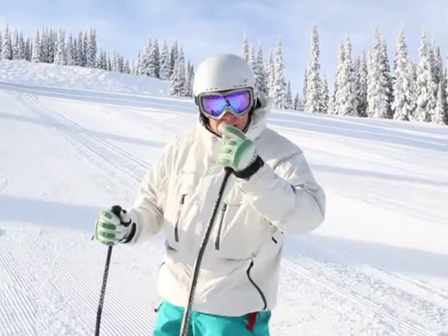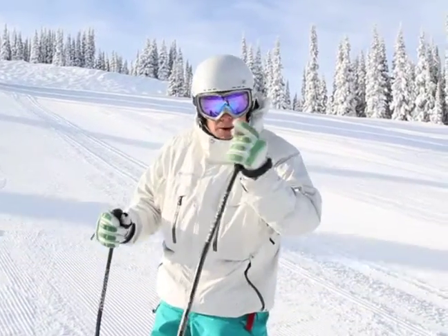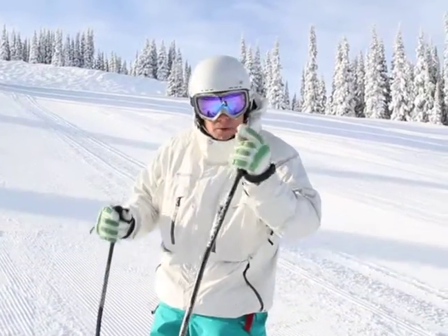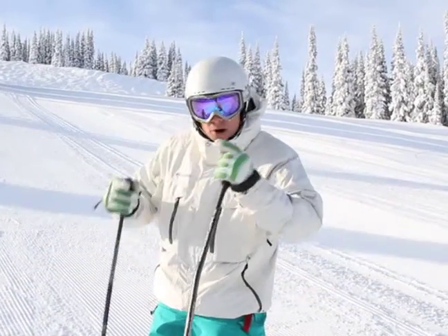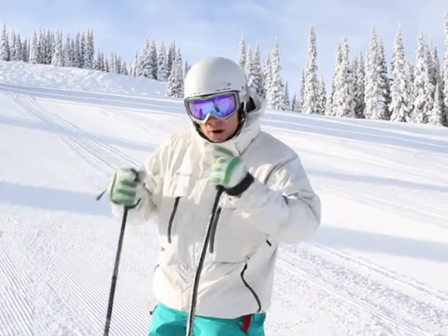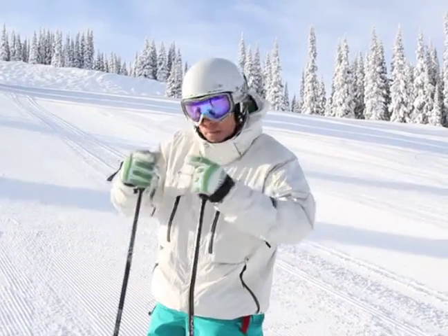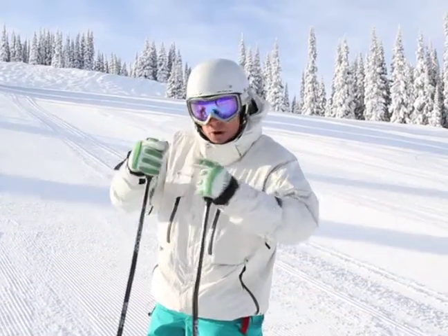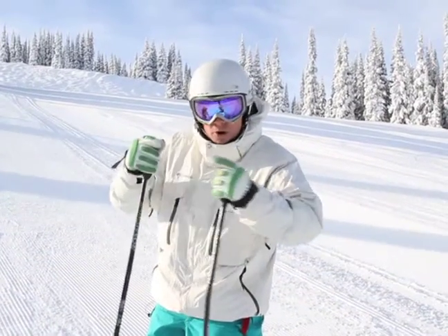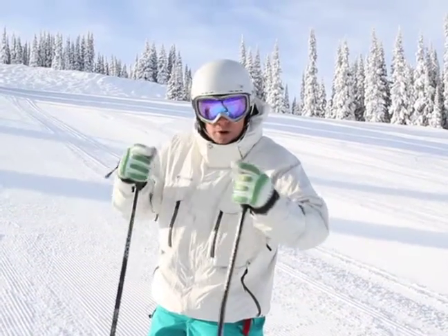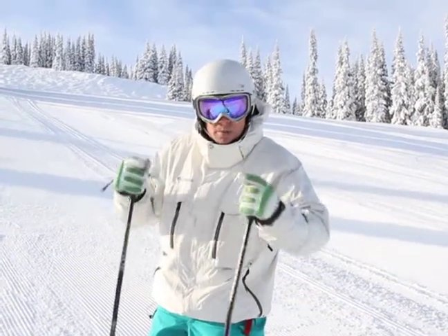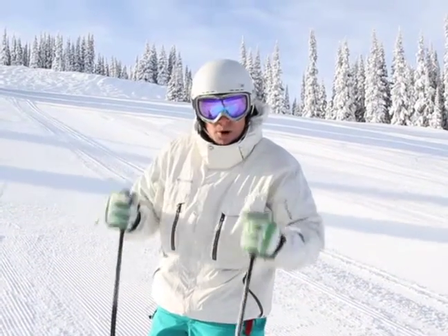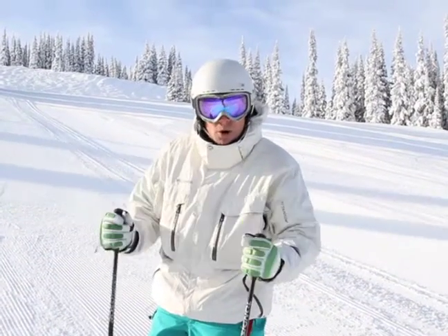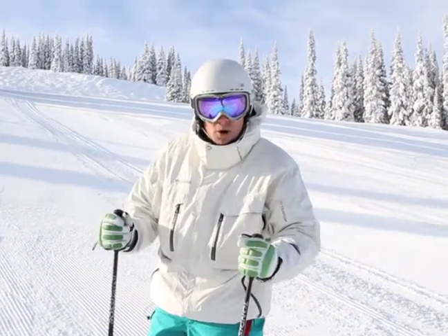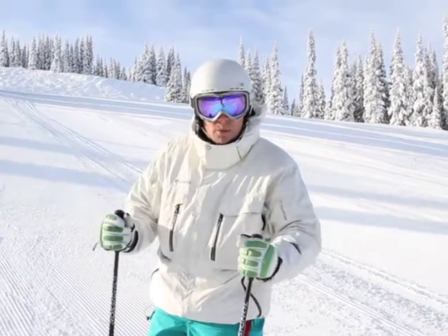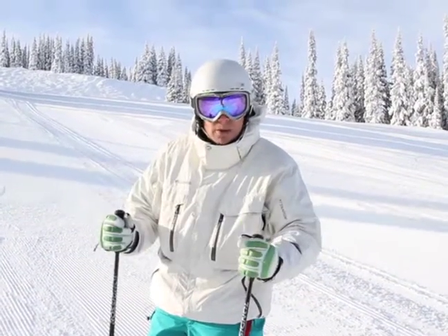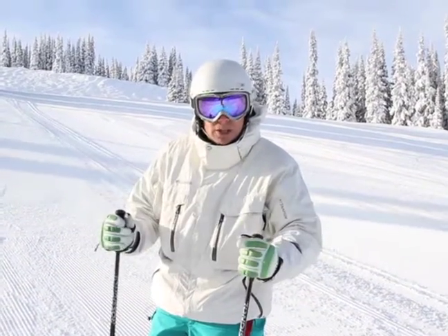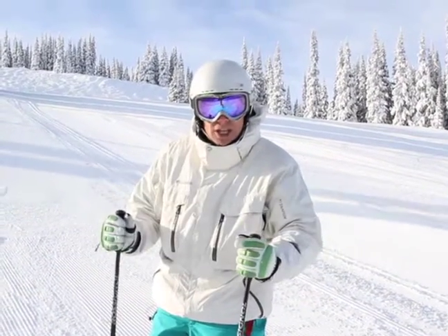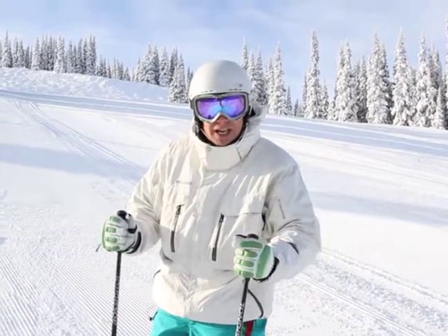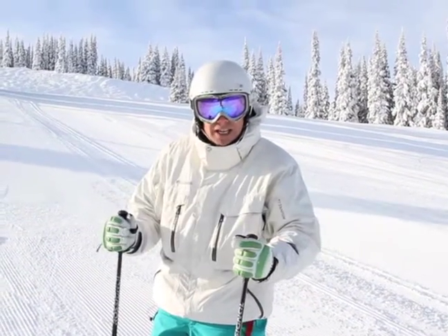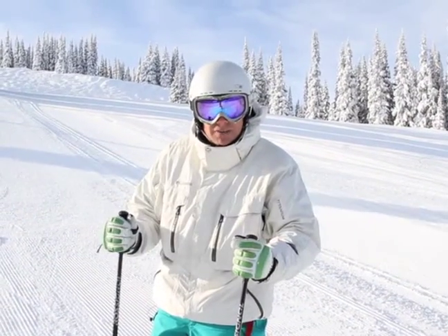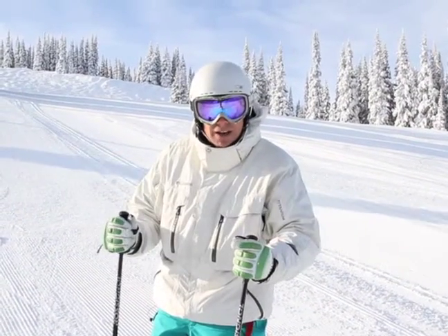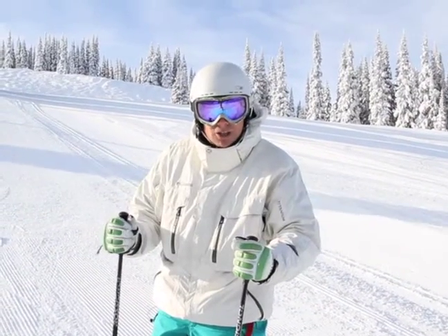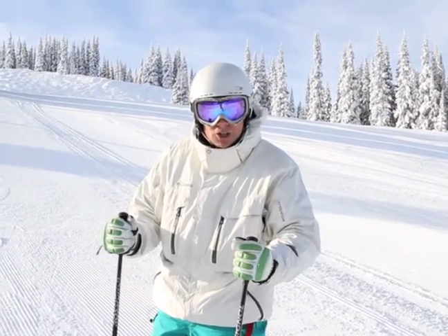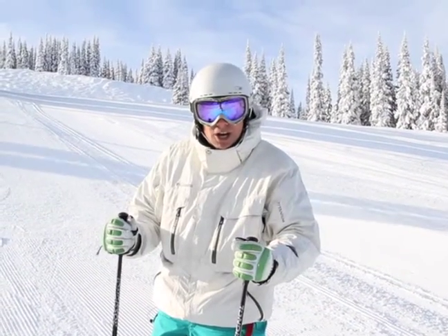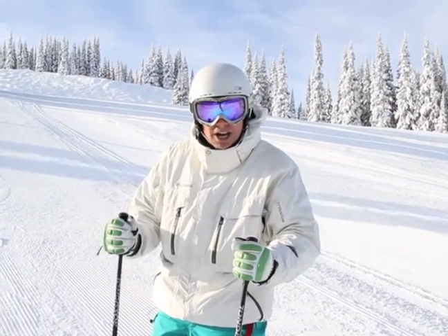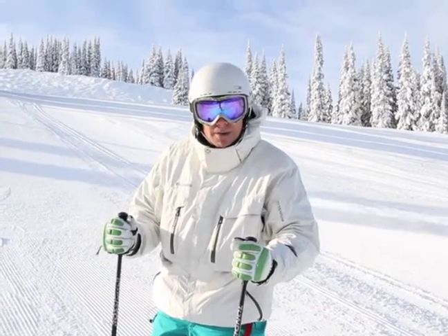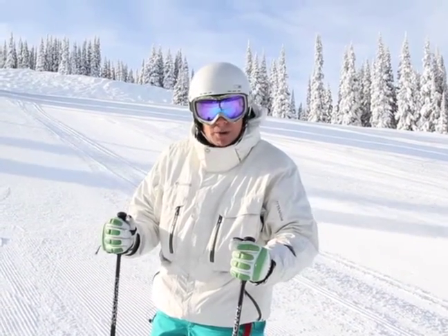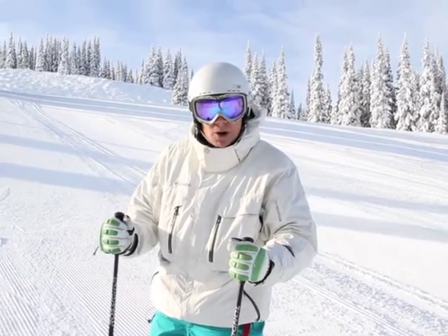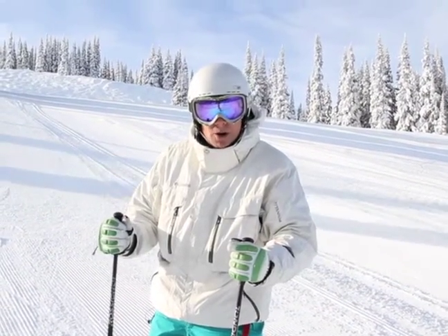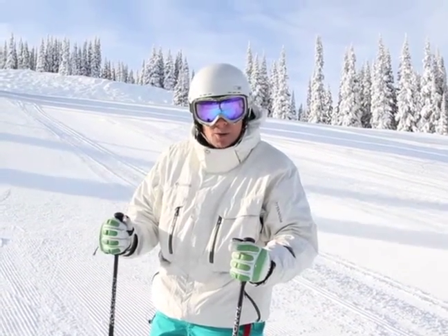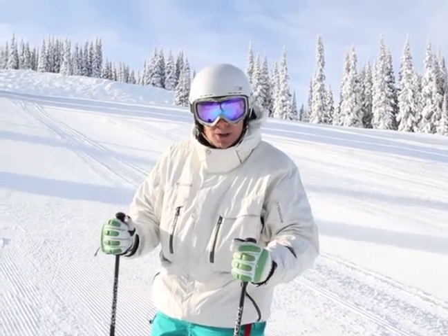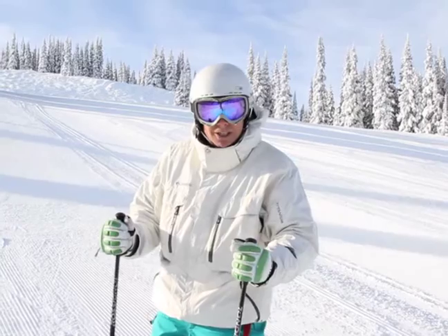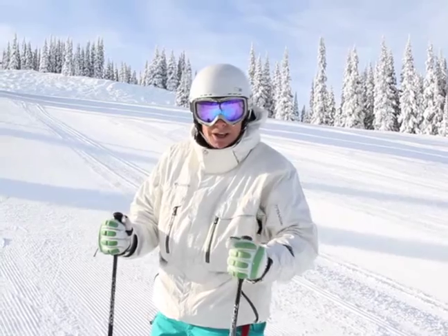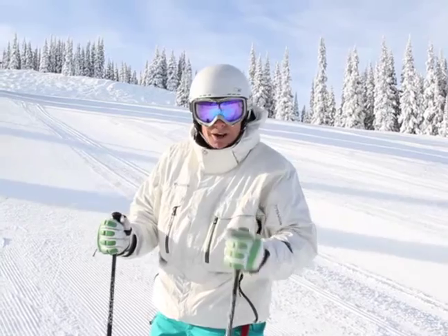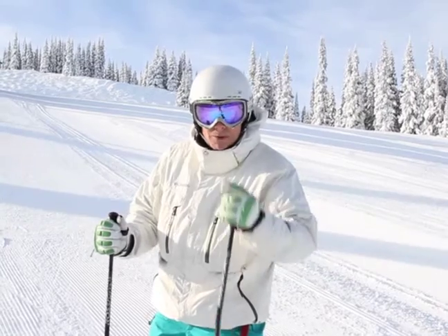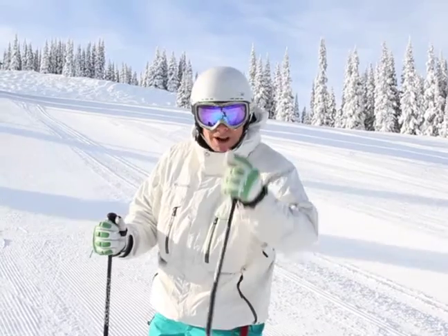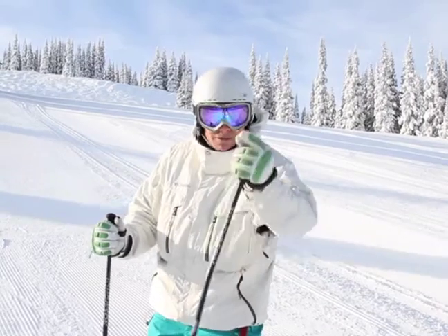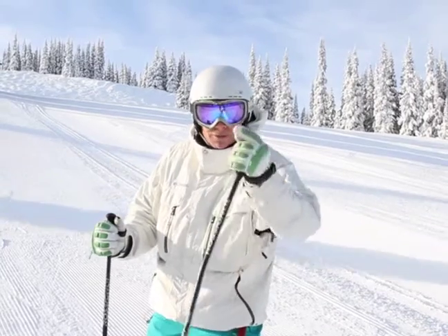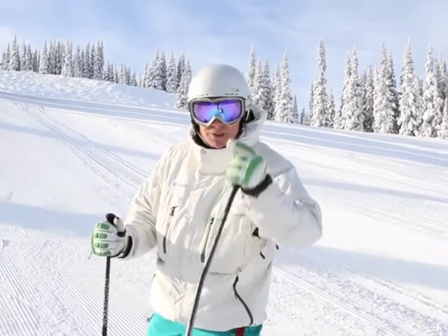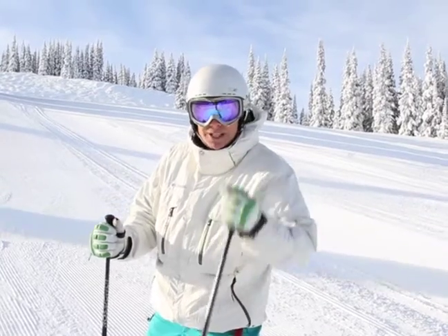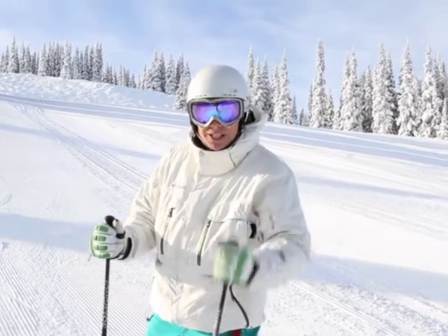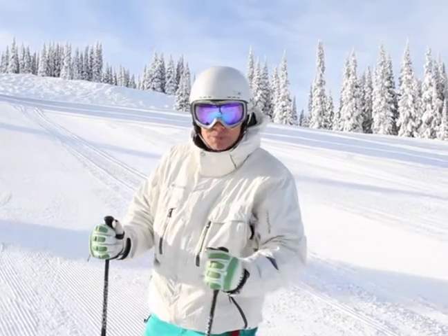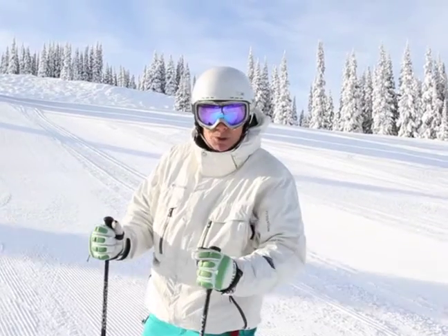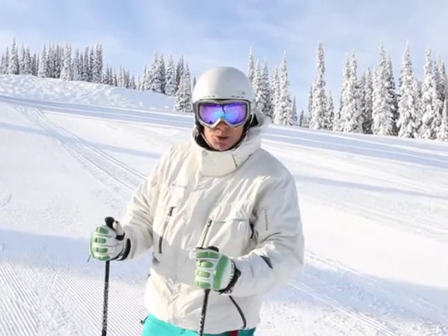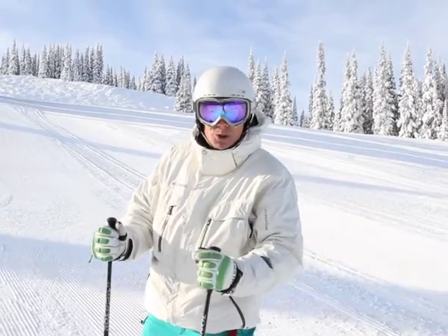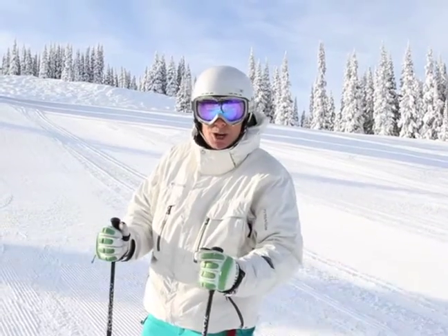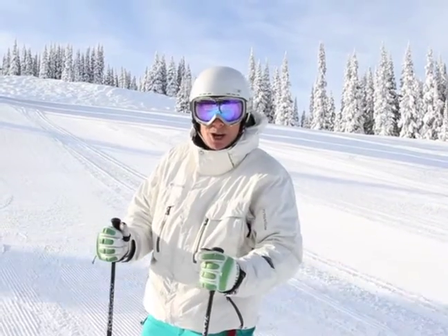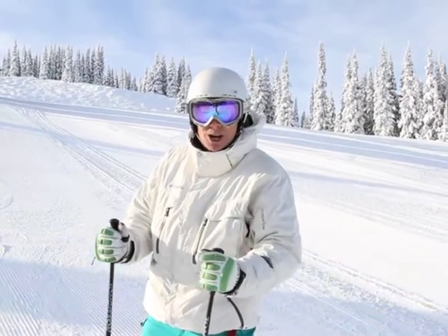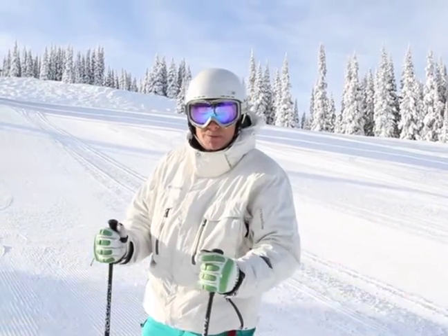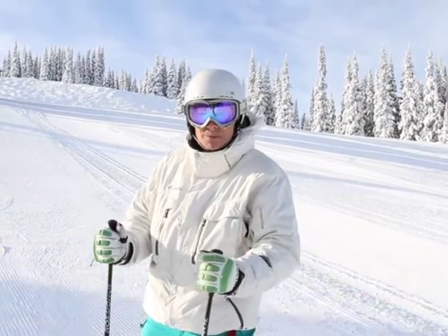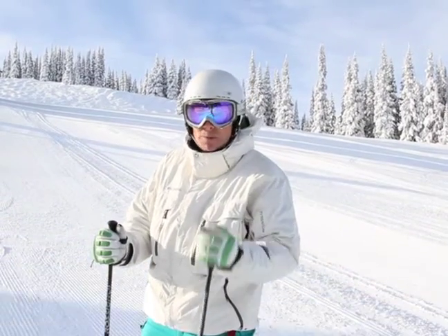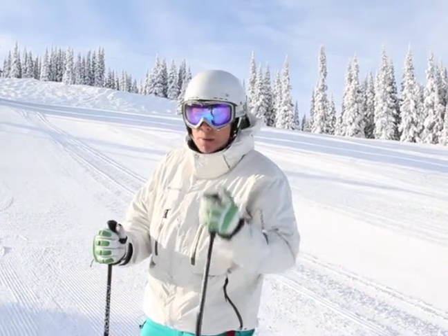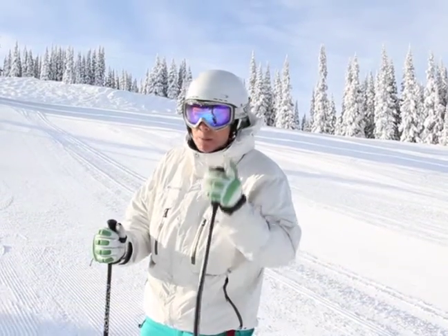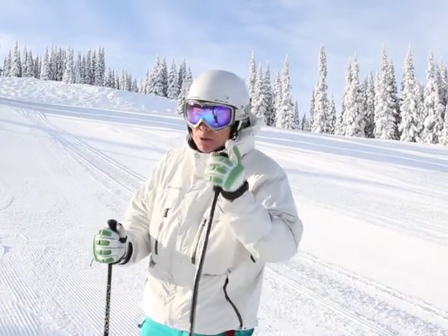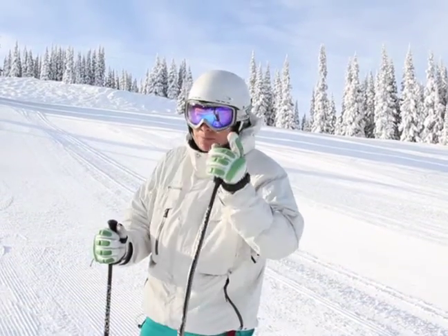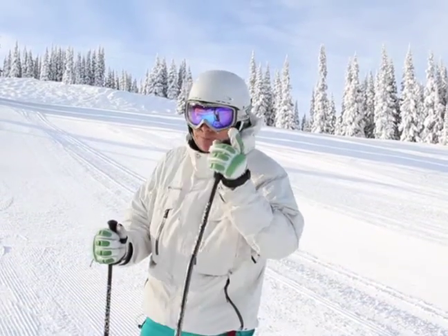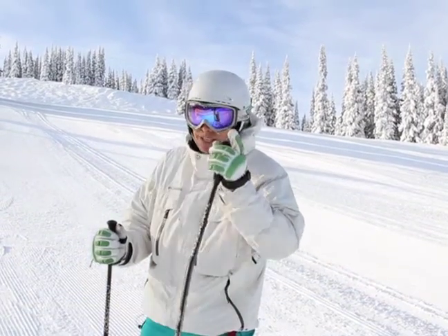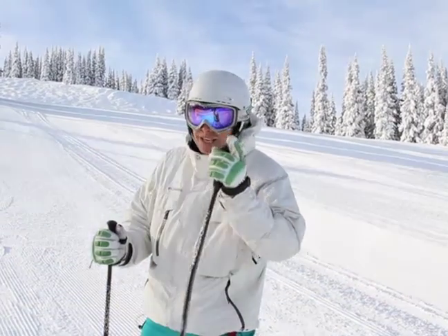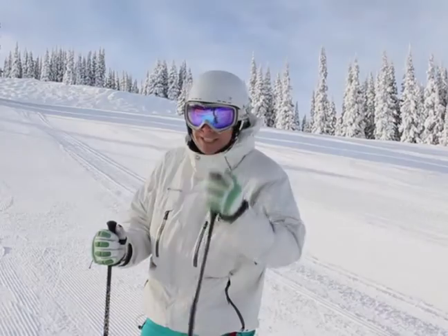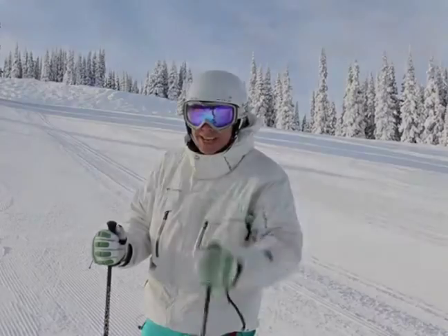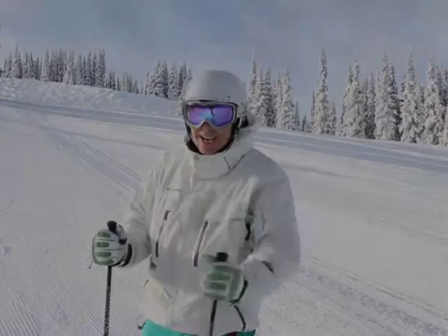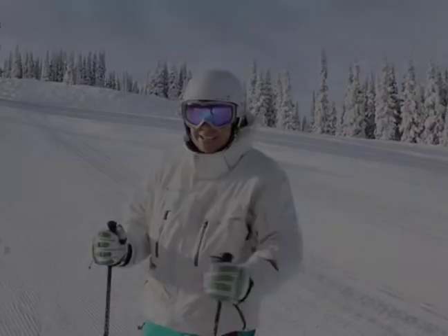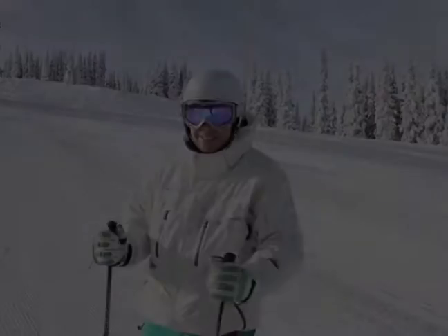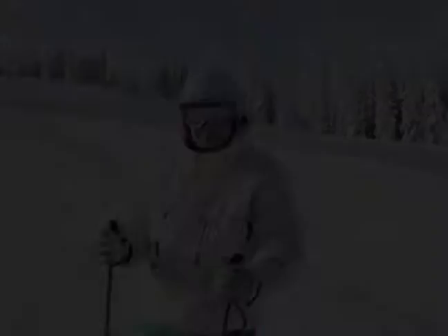Next time you're on a berm or a ridge line give that a try, let me know how it worked. I'm Ralph from skitipdujour.com and remember today's the day.